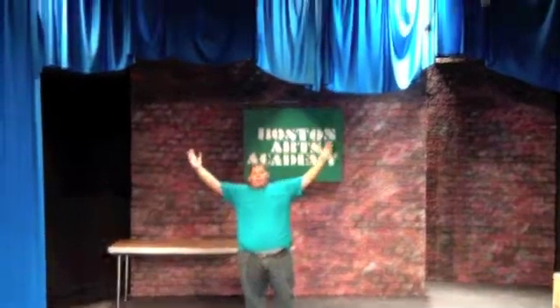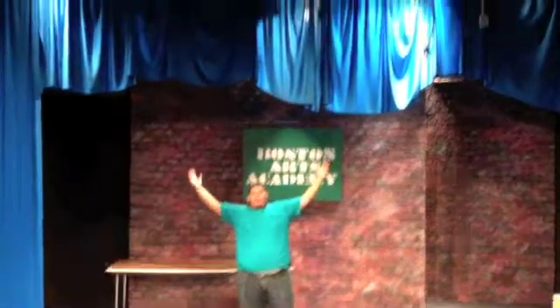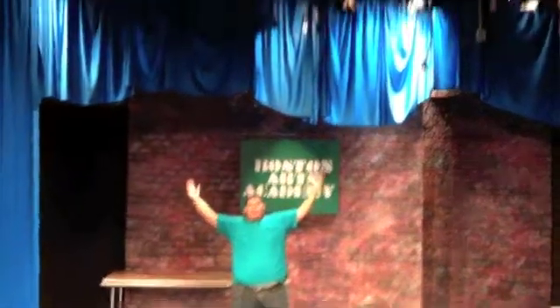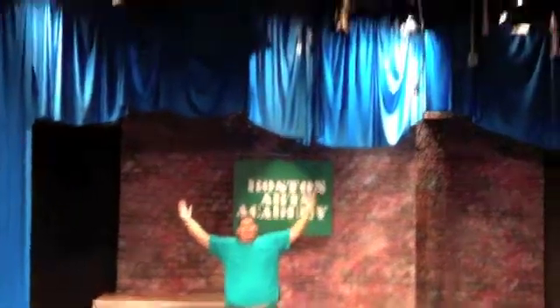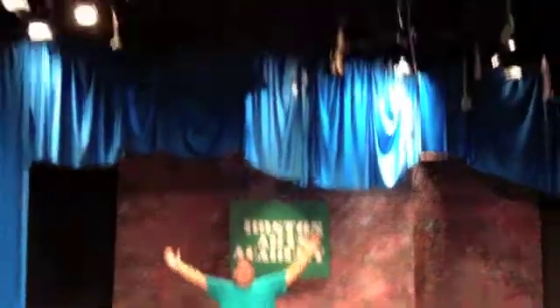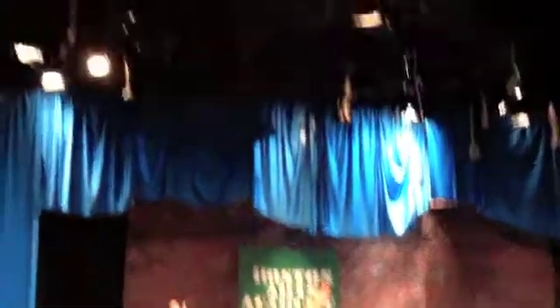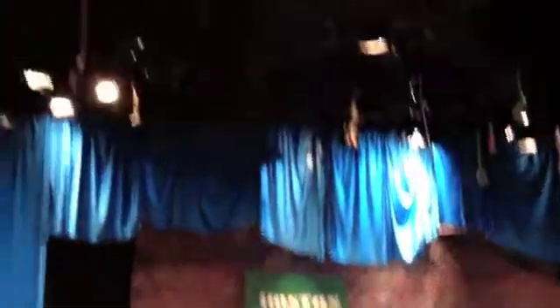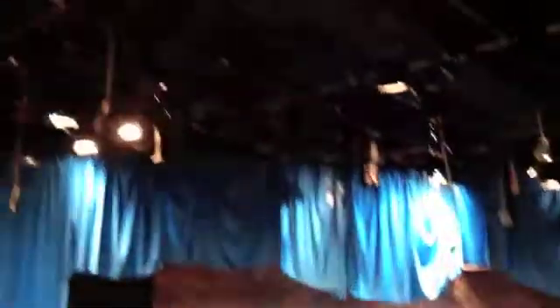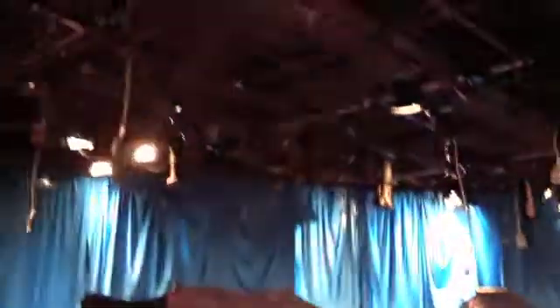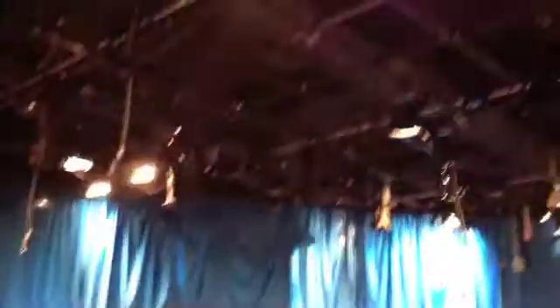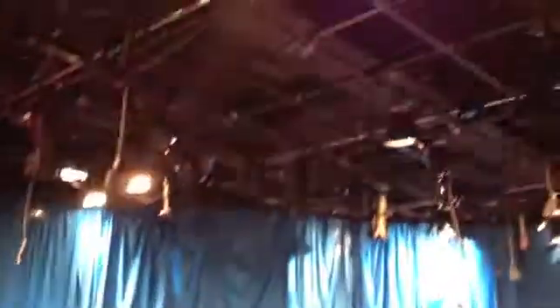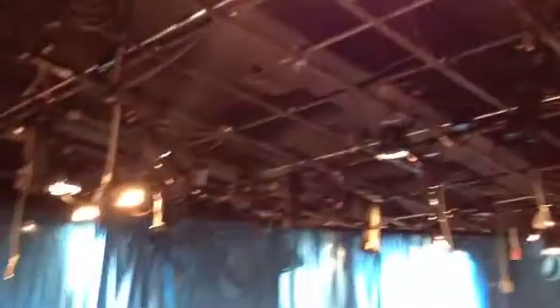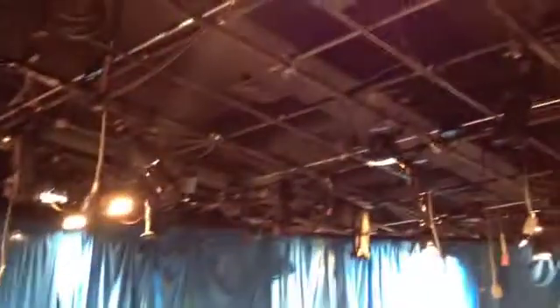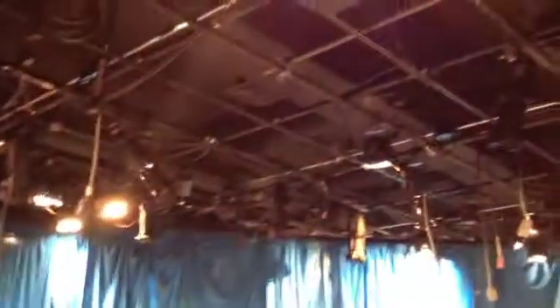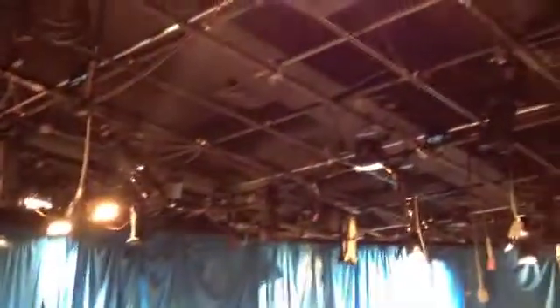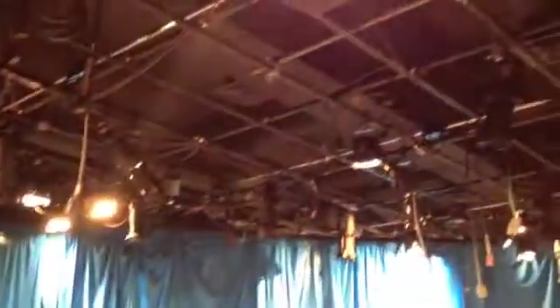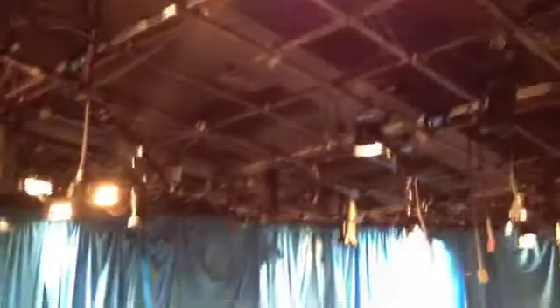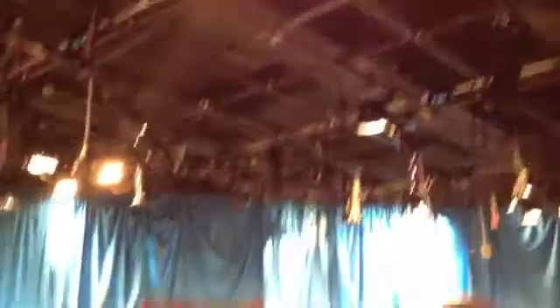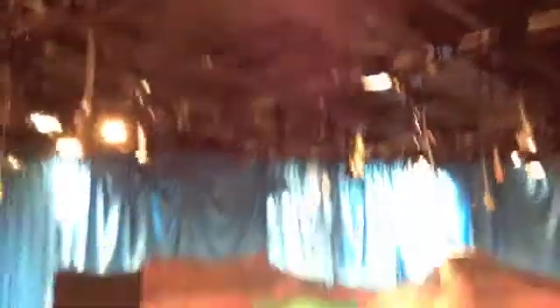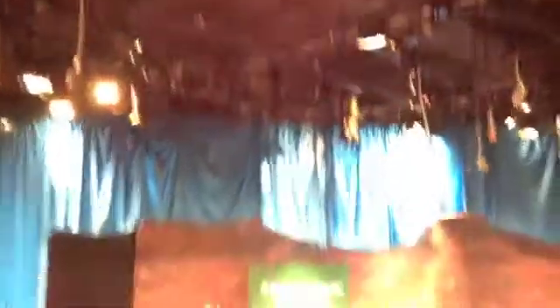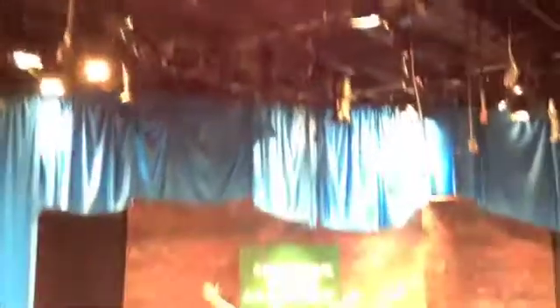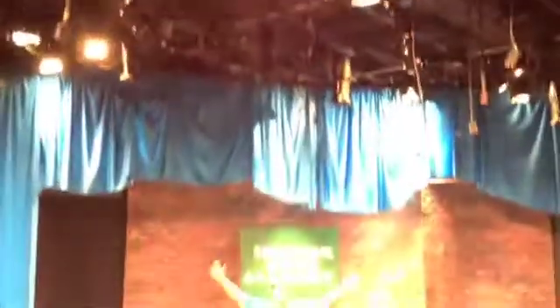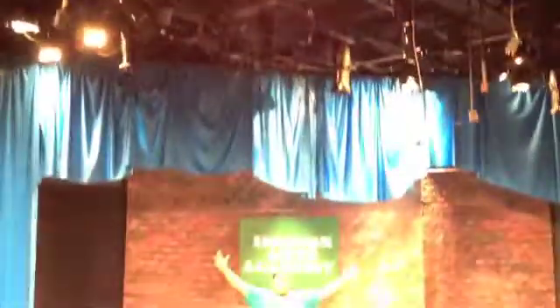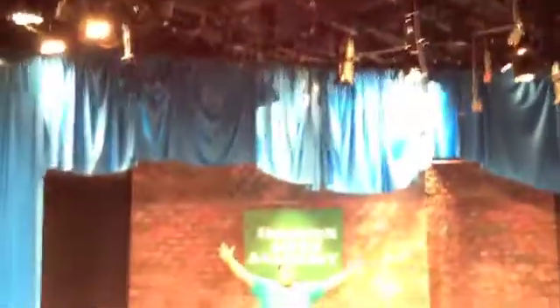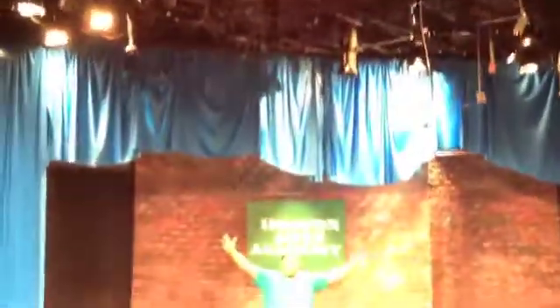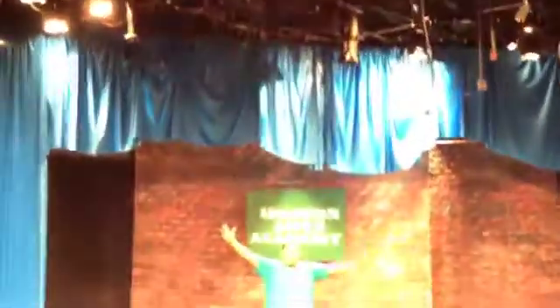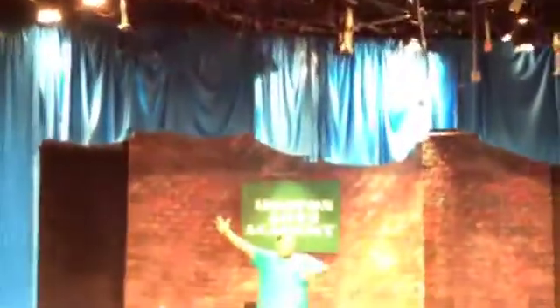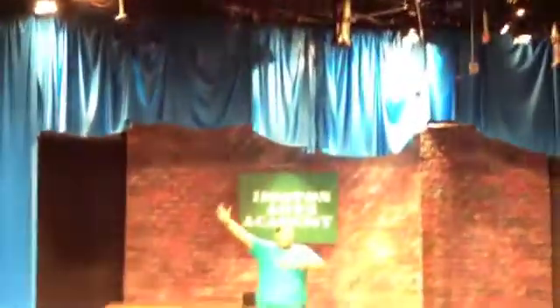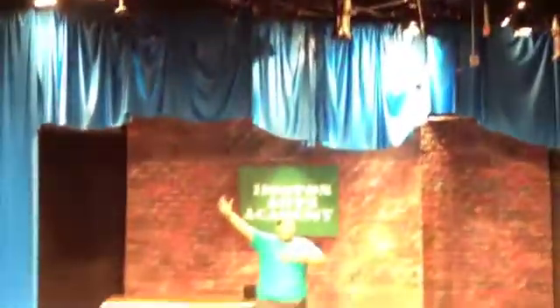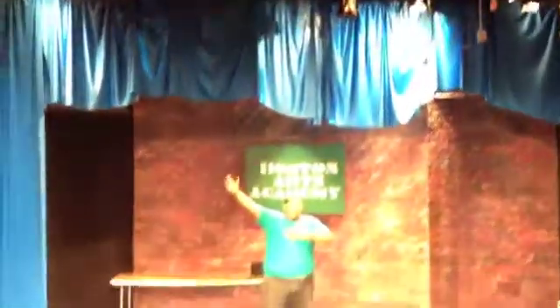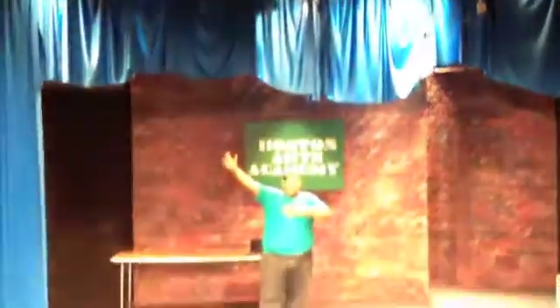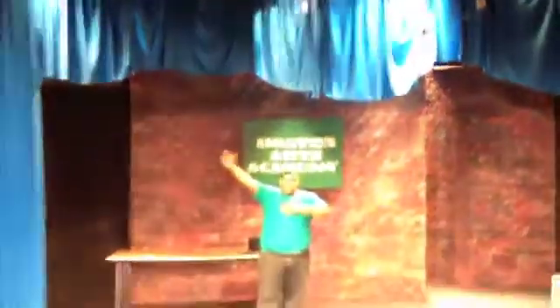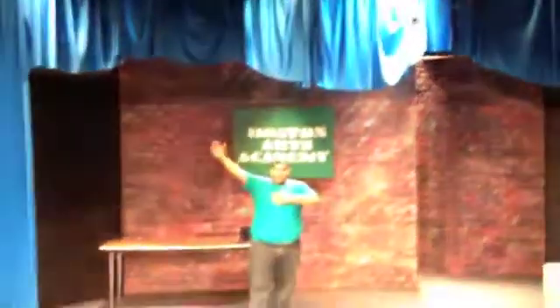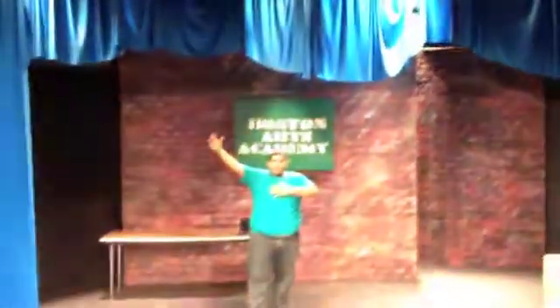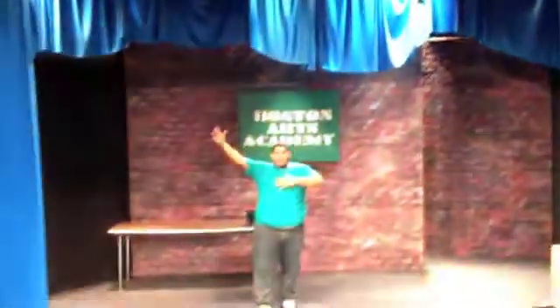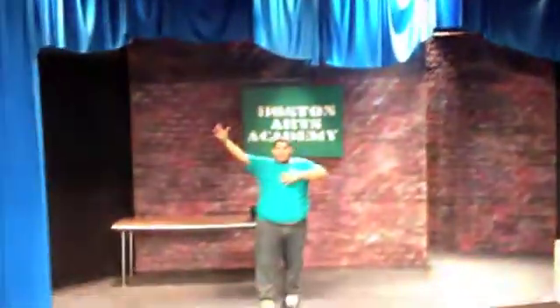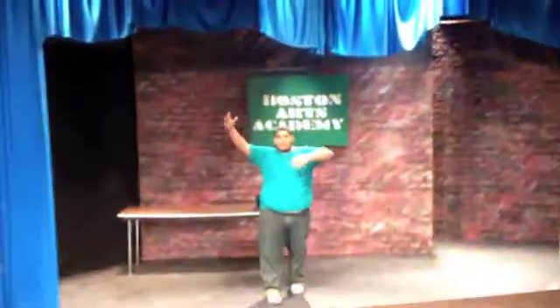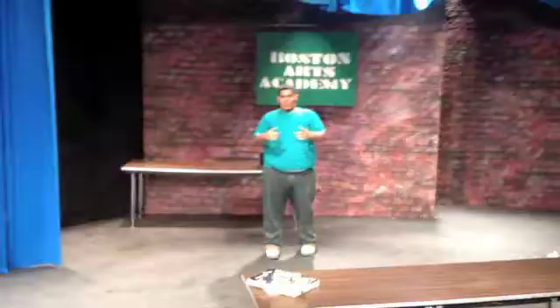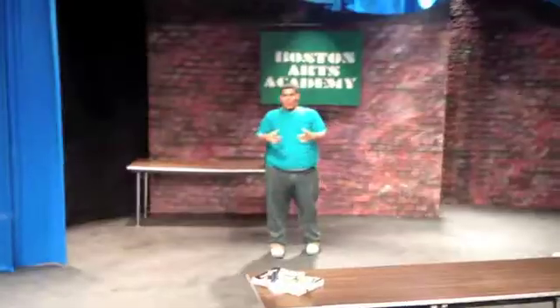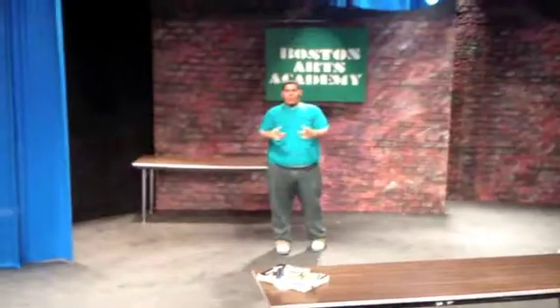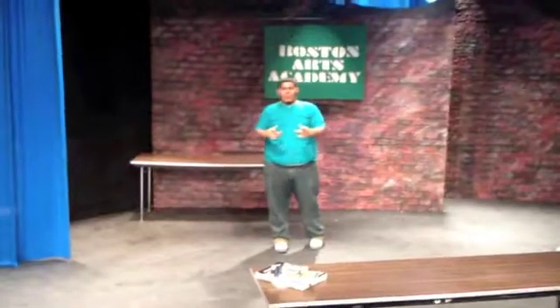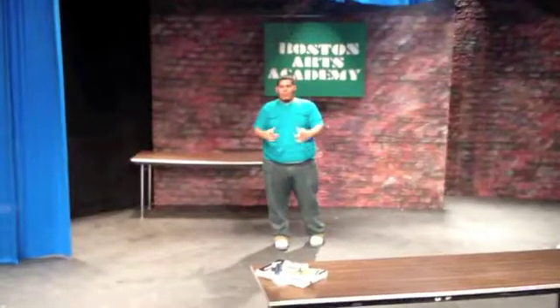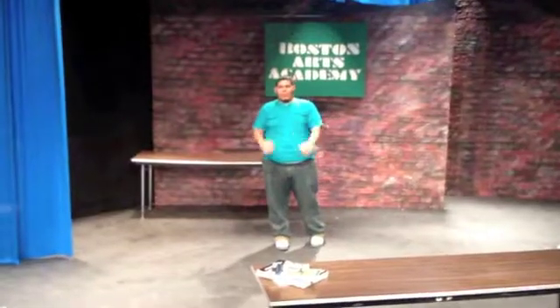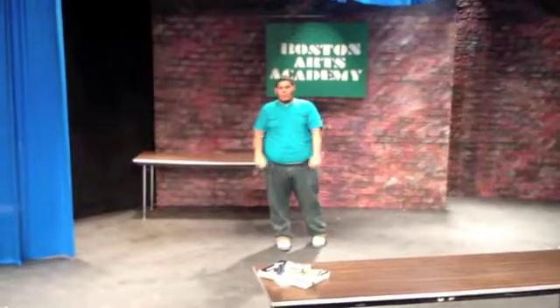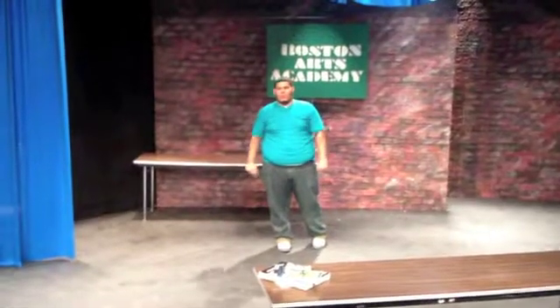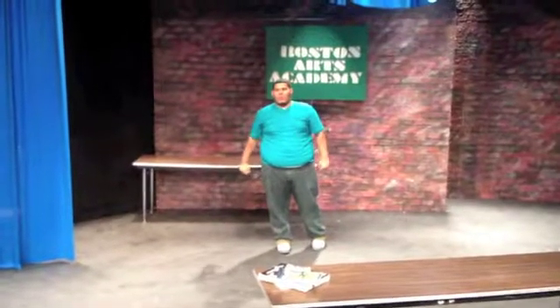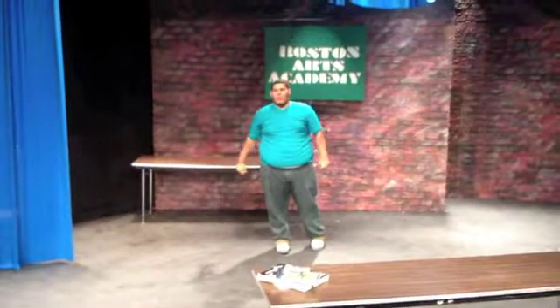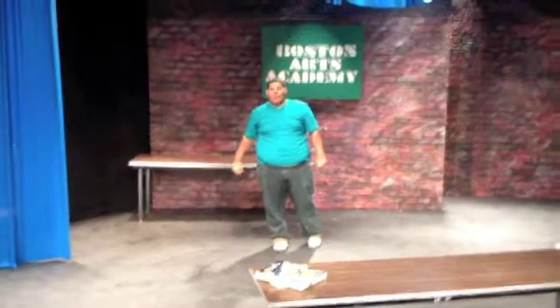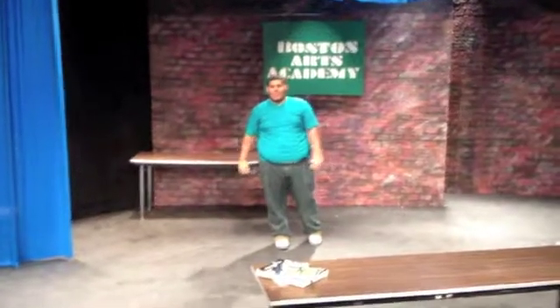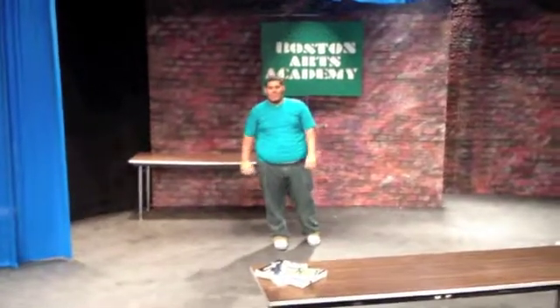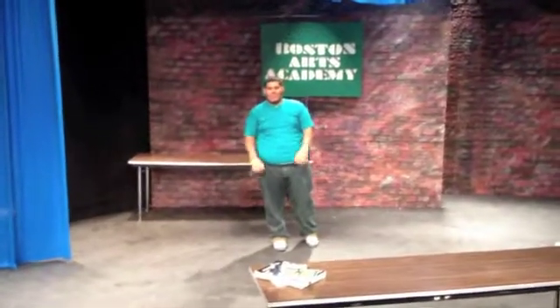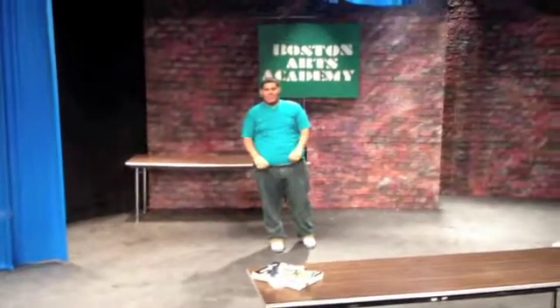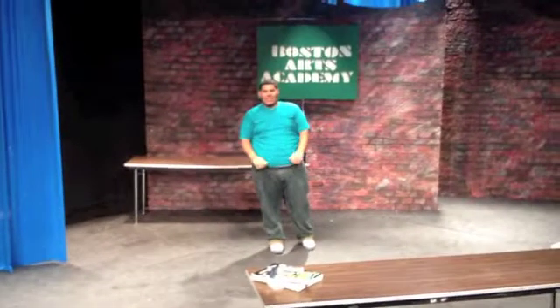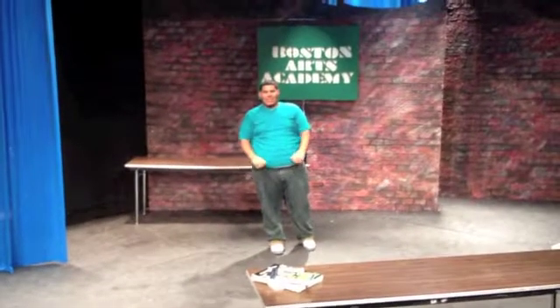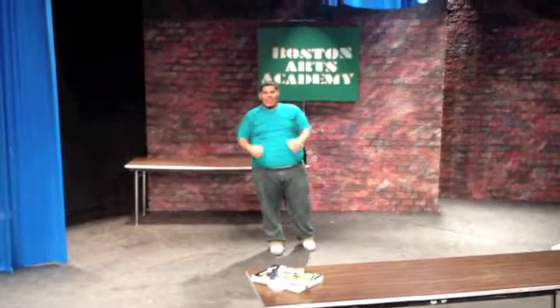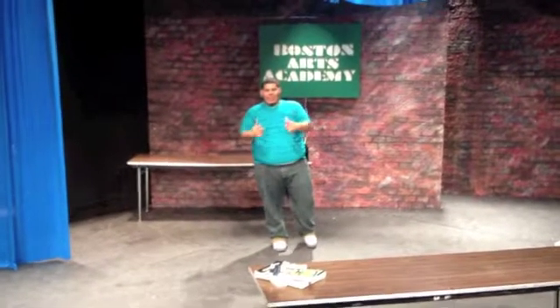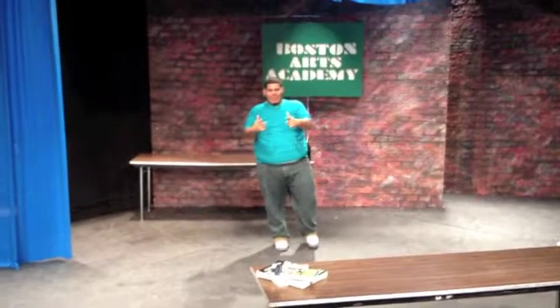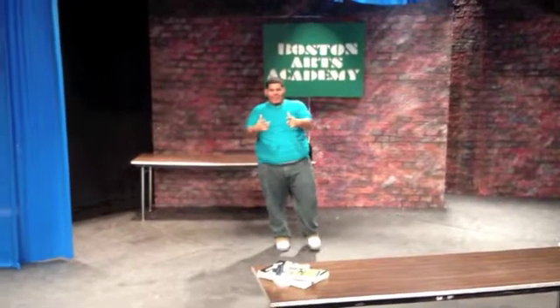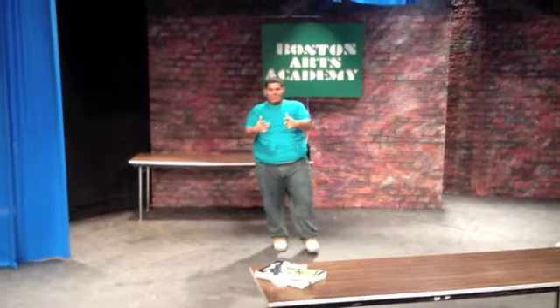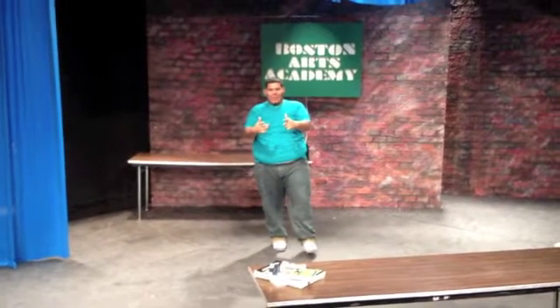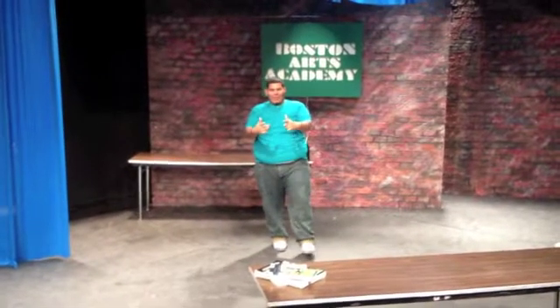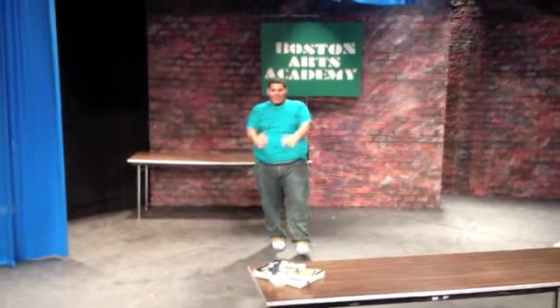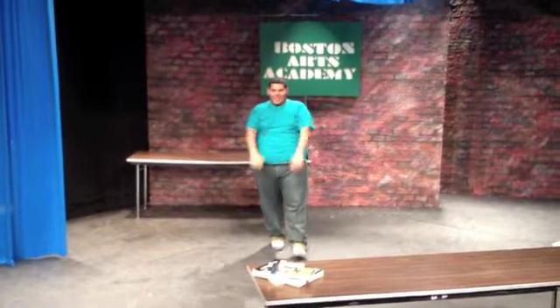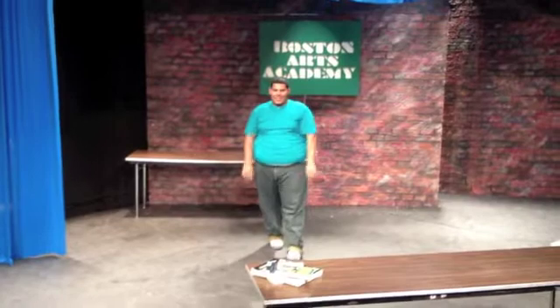Thank you for staying in the black box. My name is Gary Gonzalez. Thank you for watching. Have a nice night, guys.